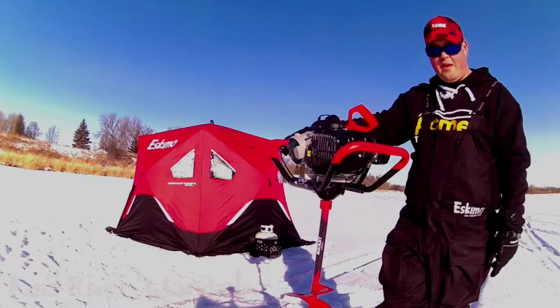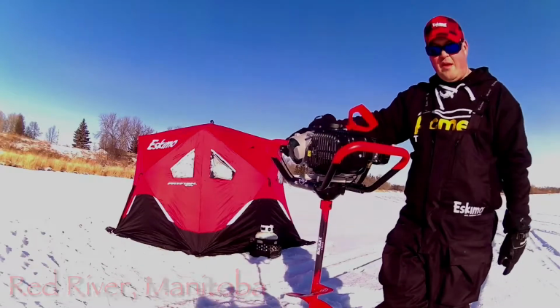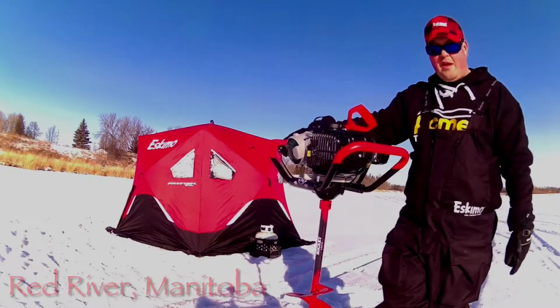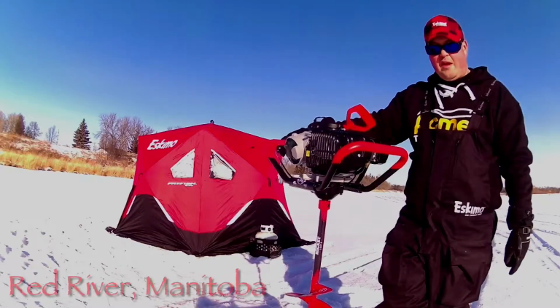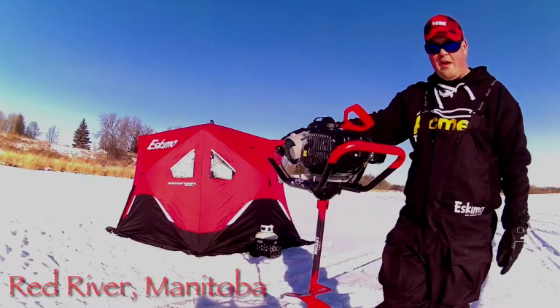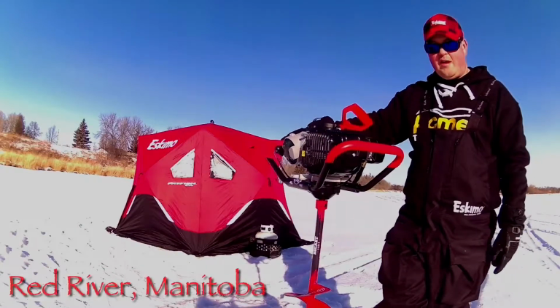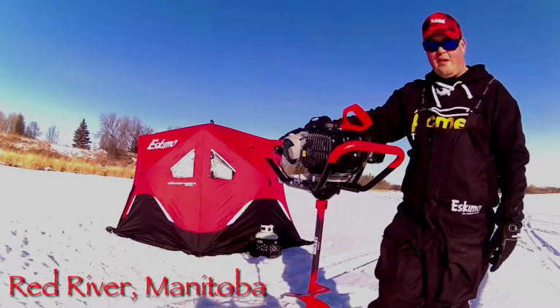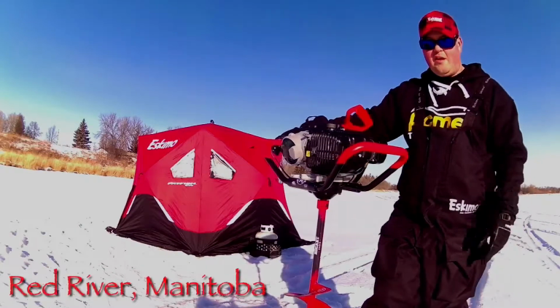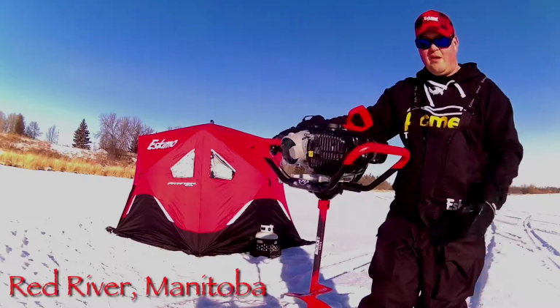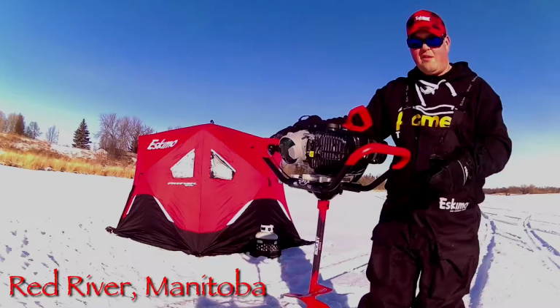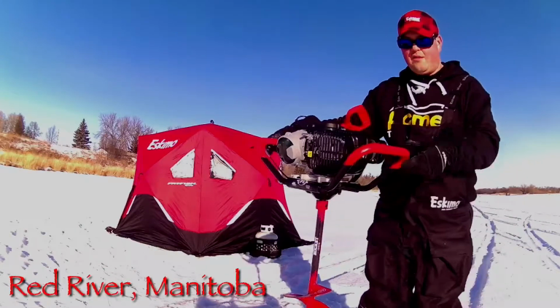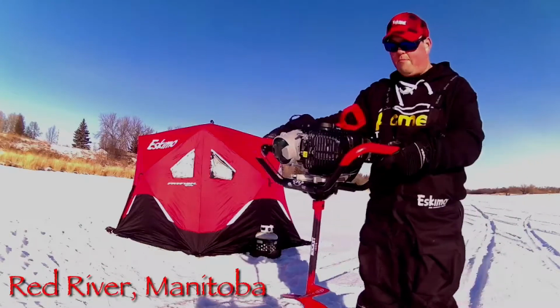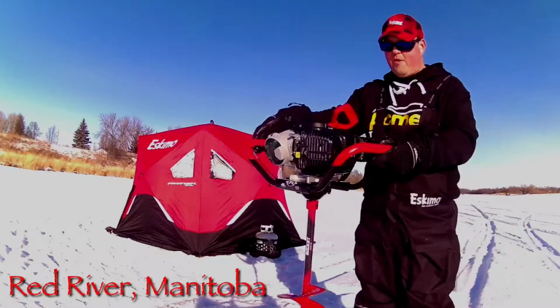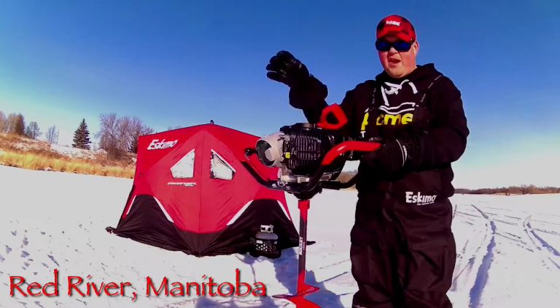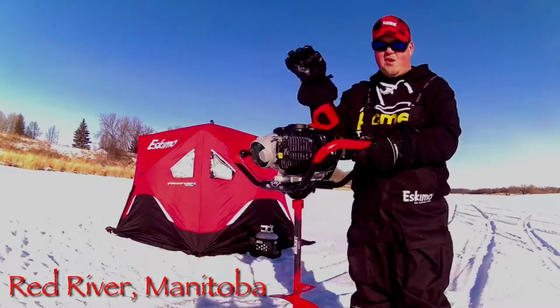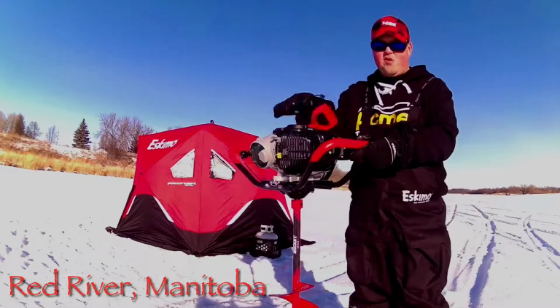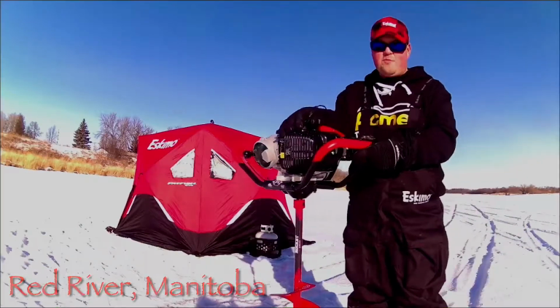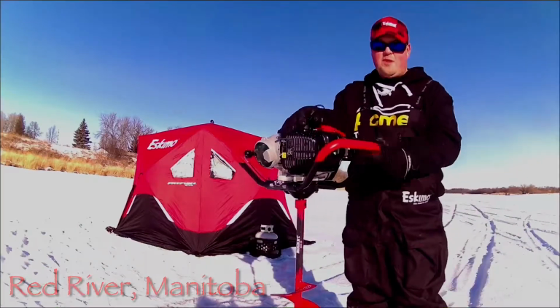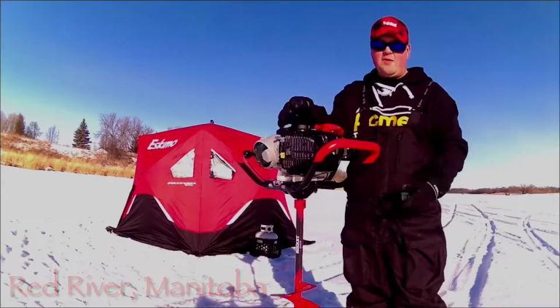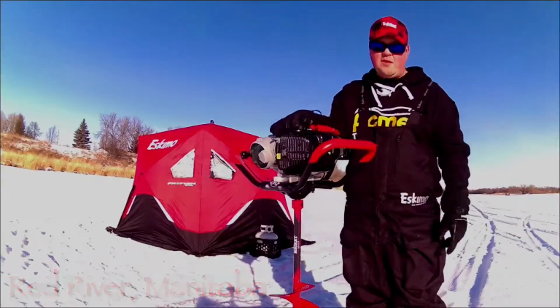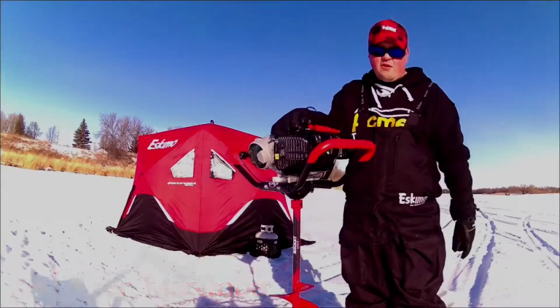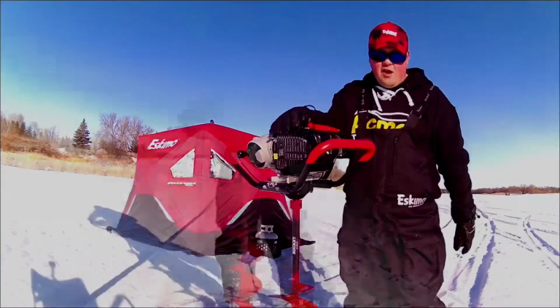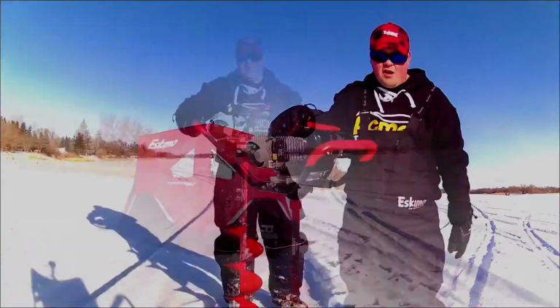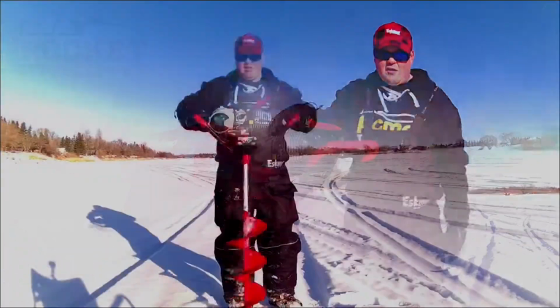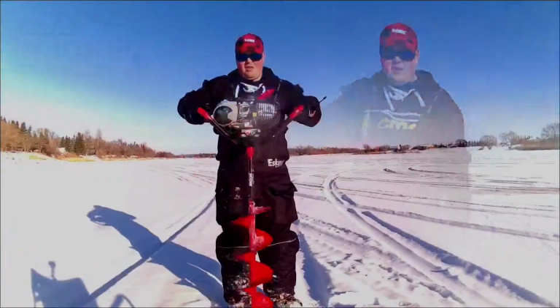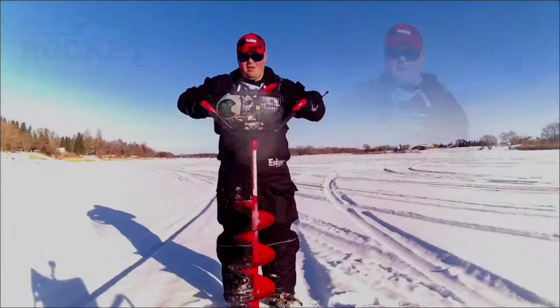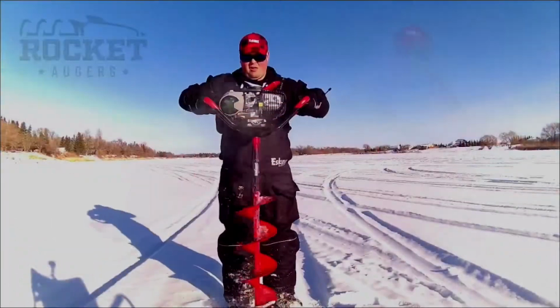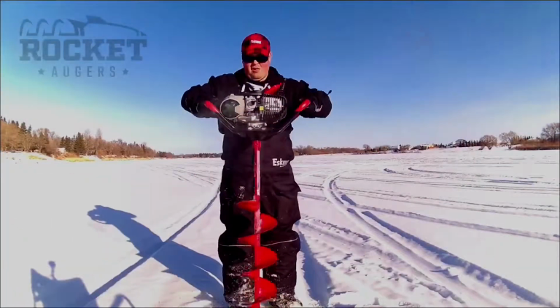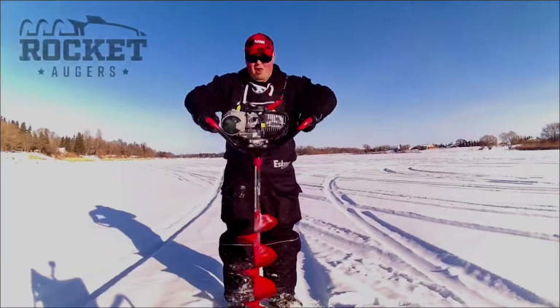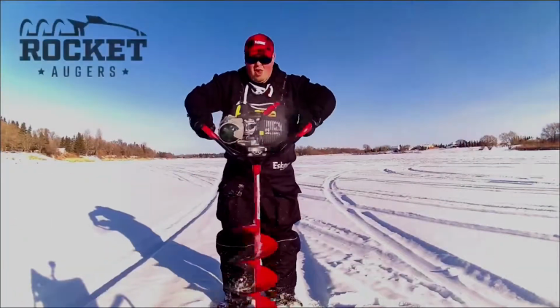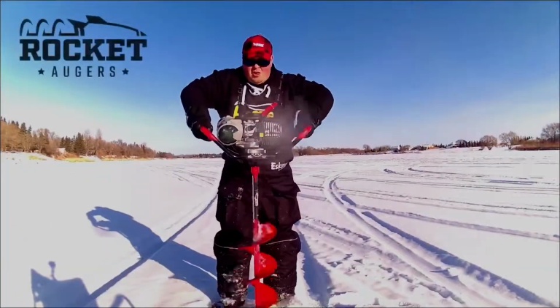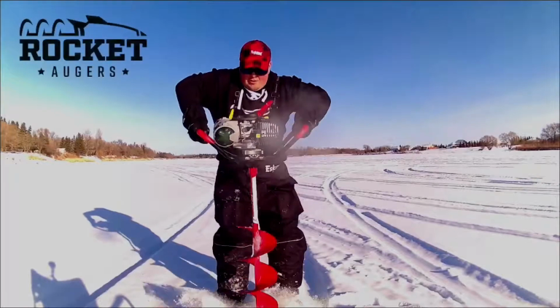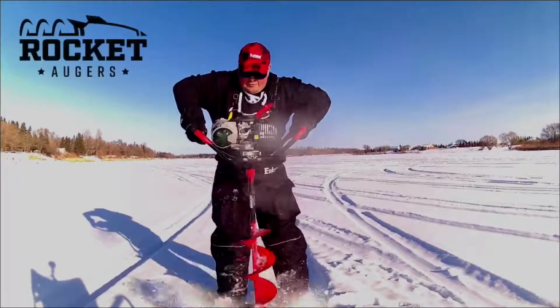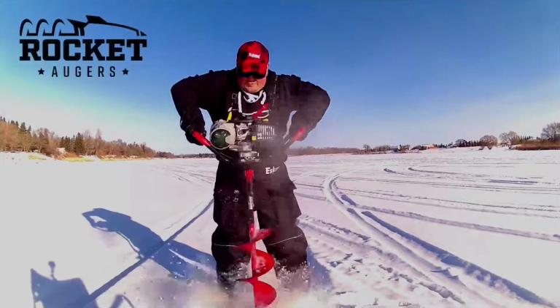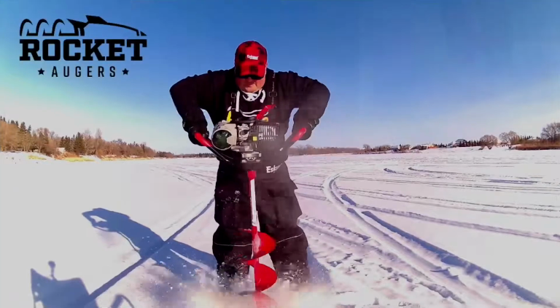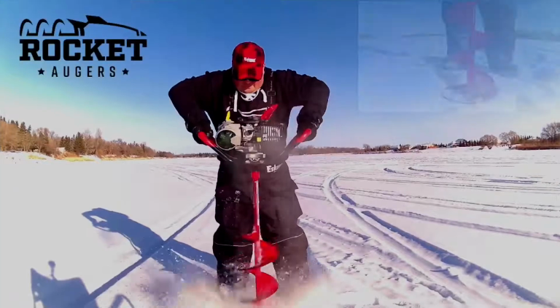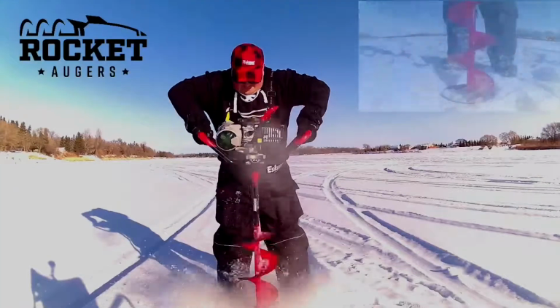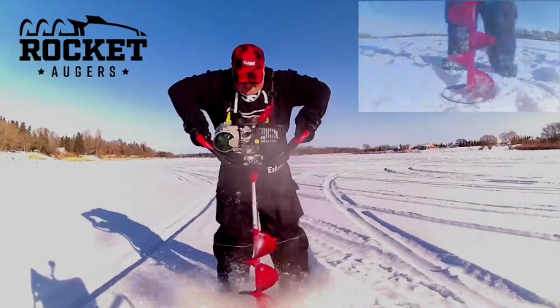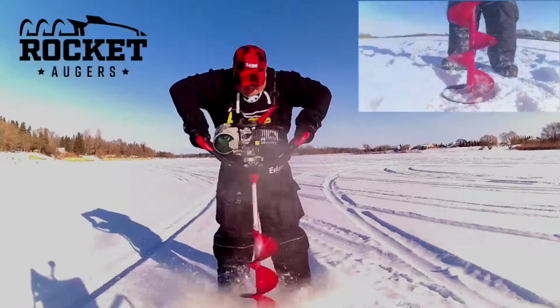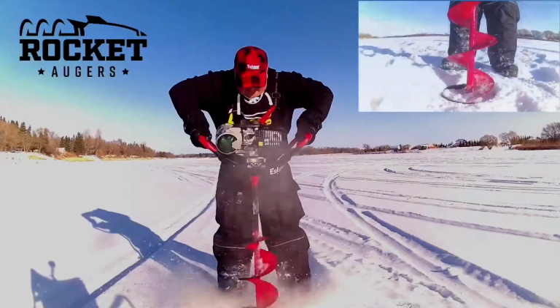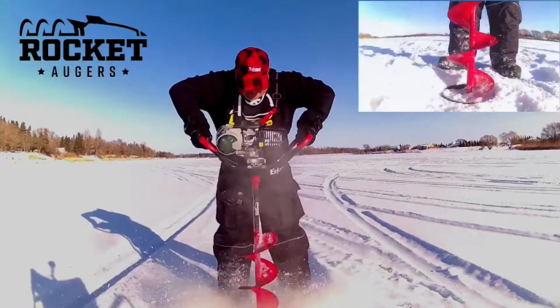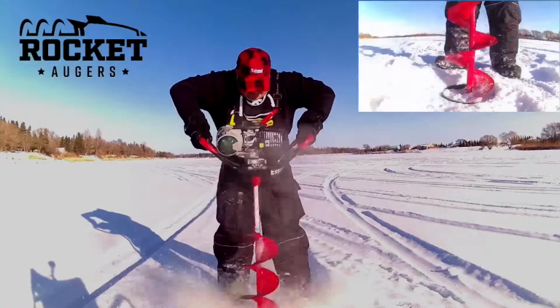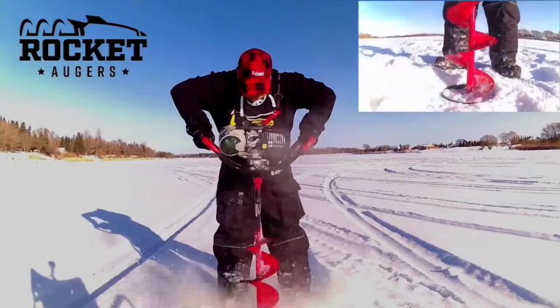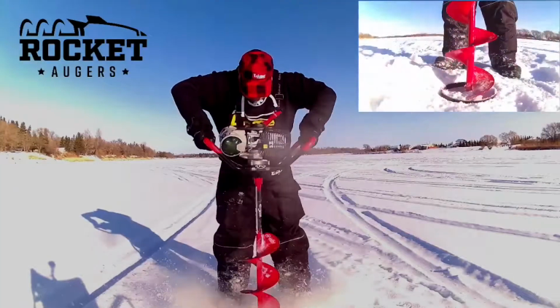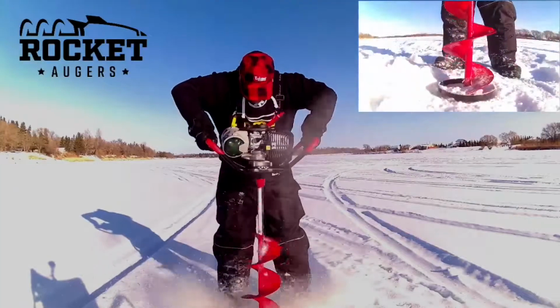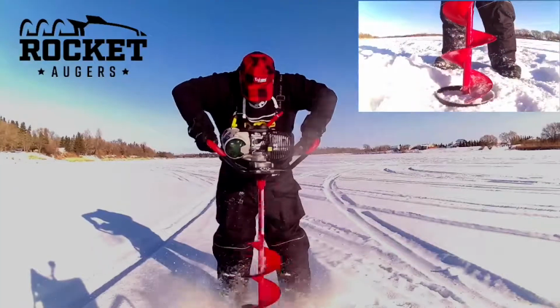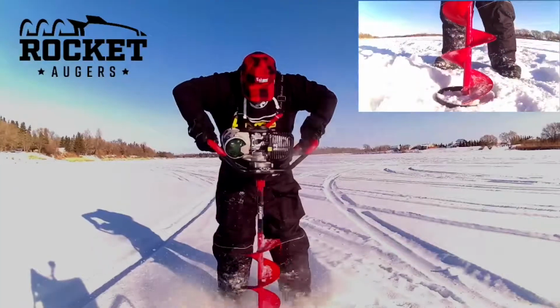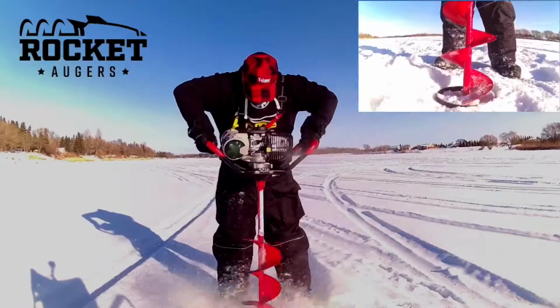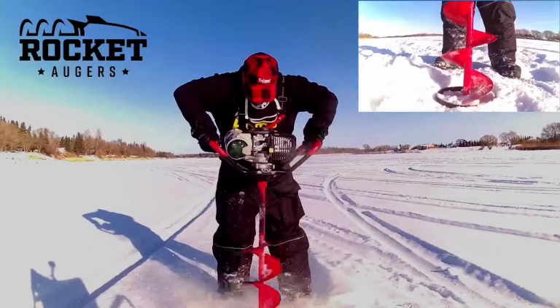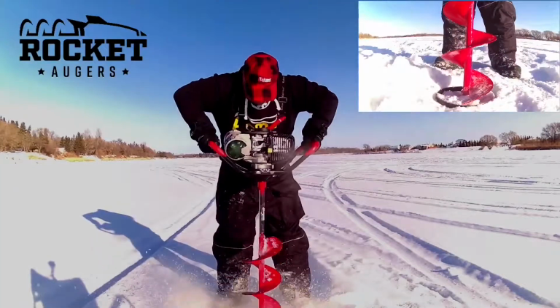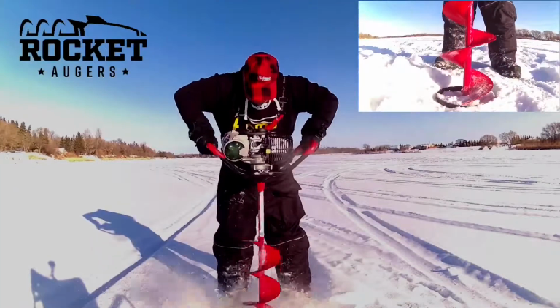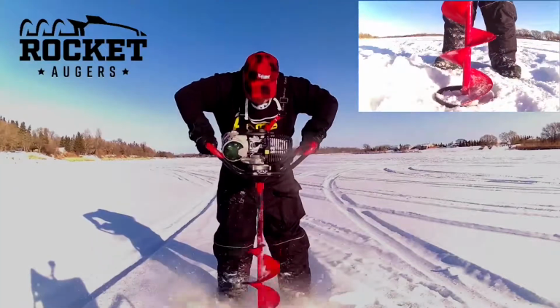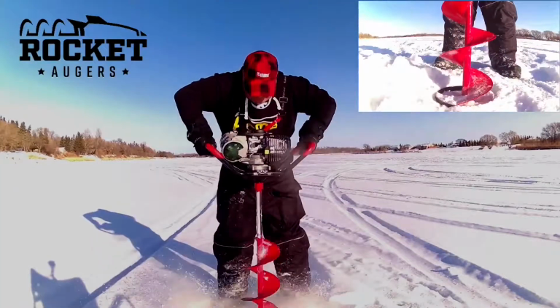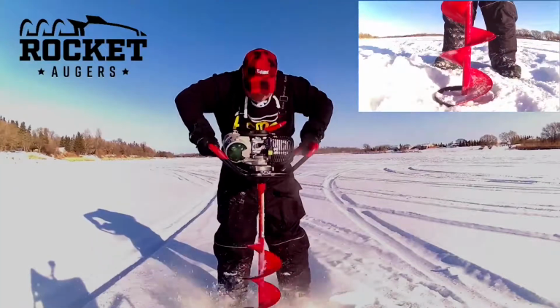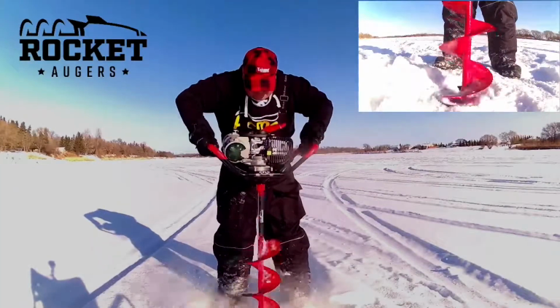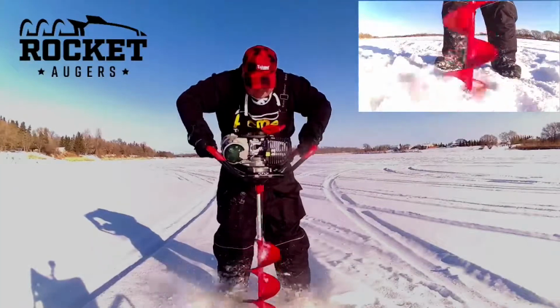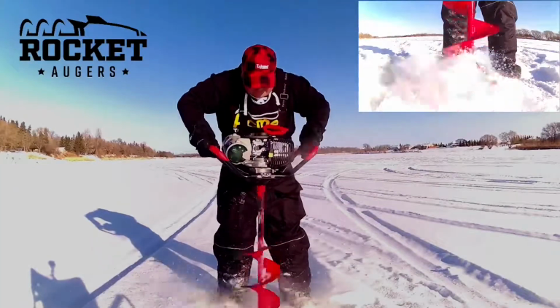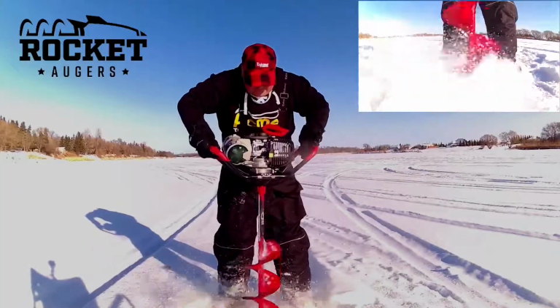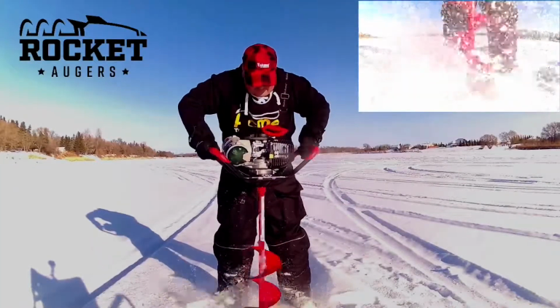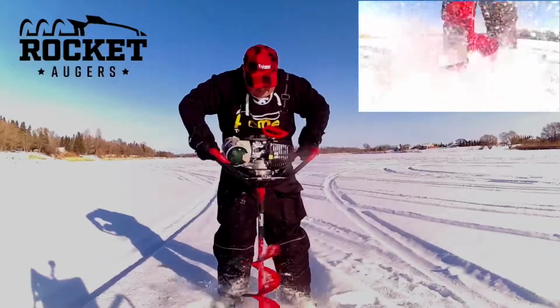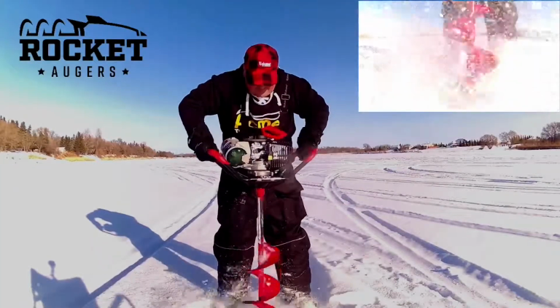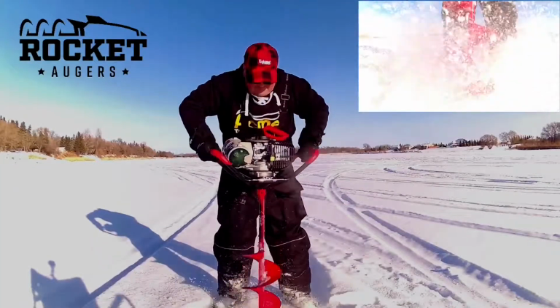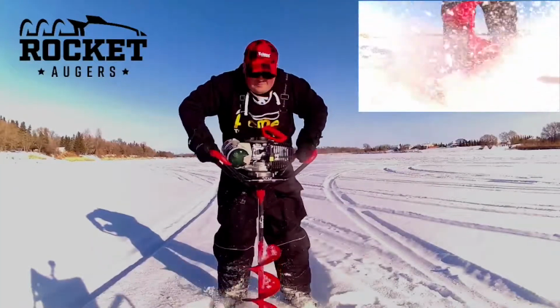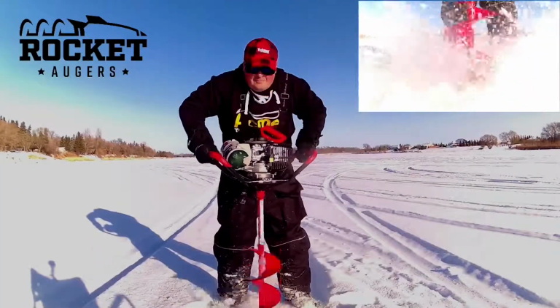I got here the brand new P1 Rocky Ogre by Eskimo. I just got her going yesterday. I was super impressed. Man, is this thing so light.